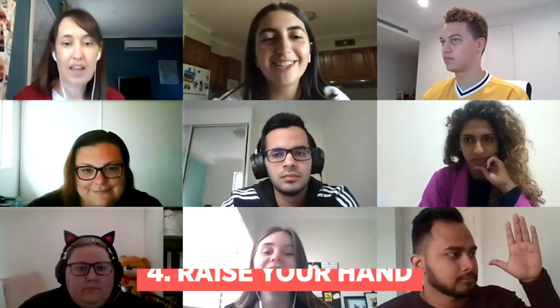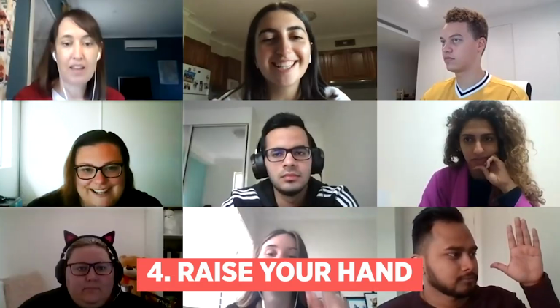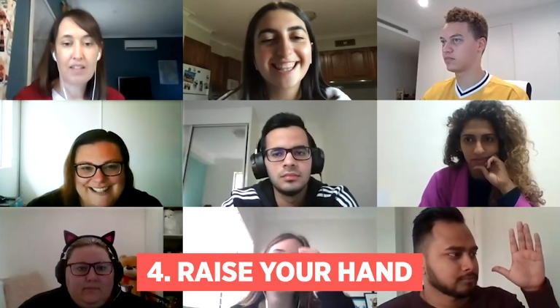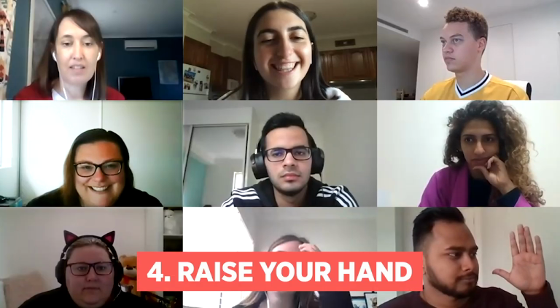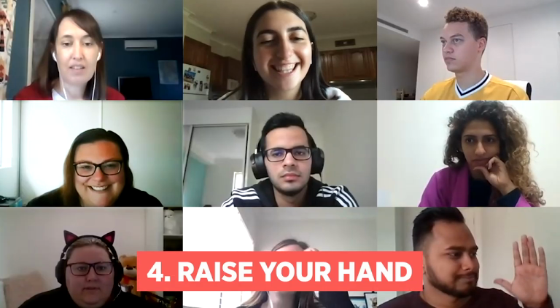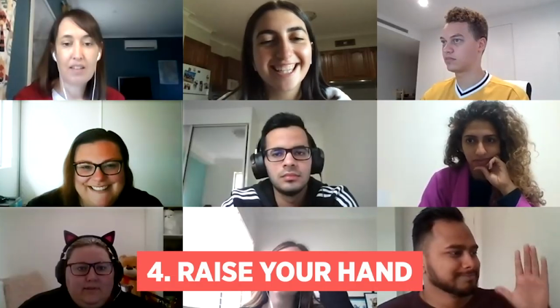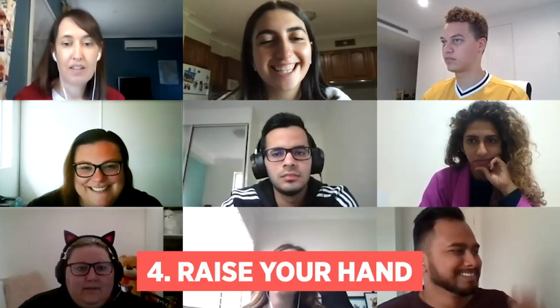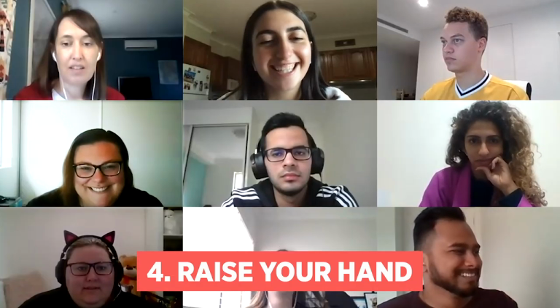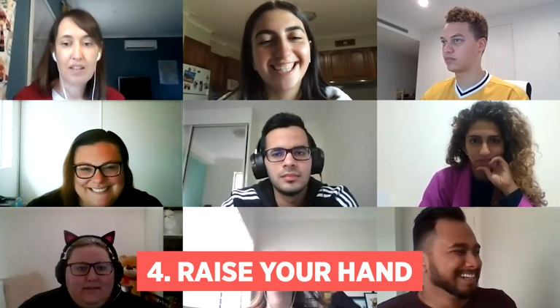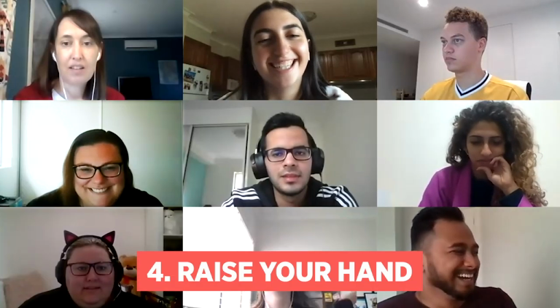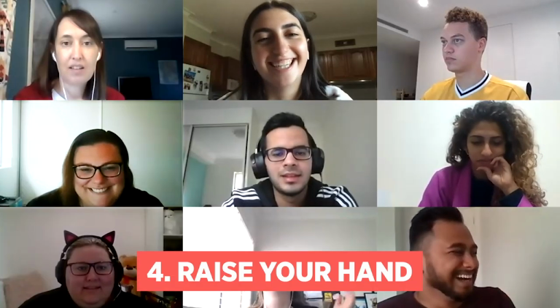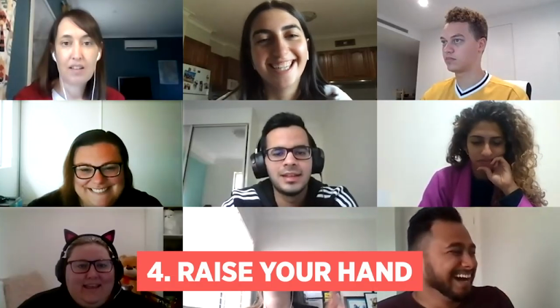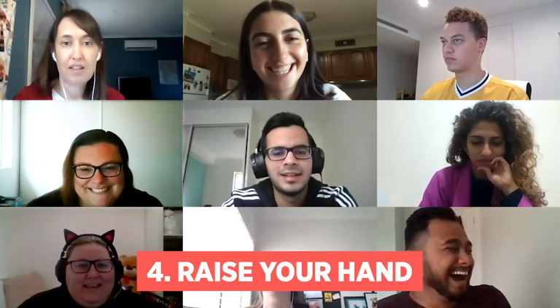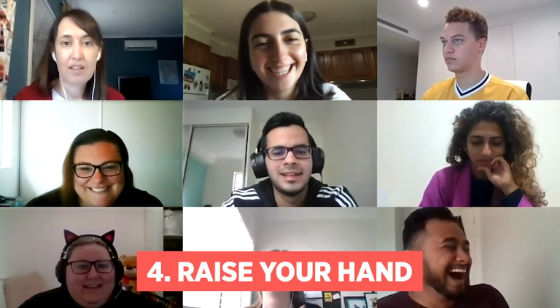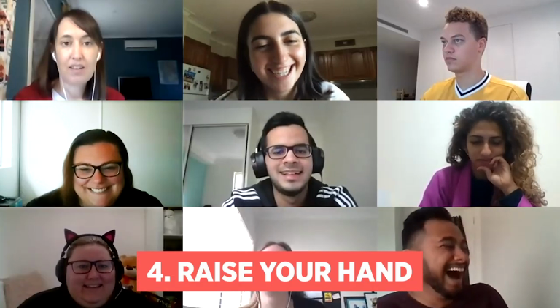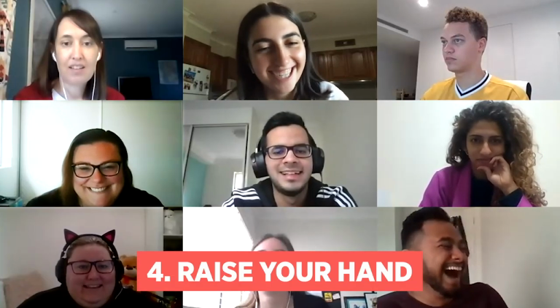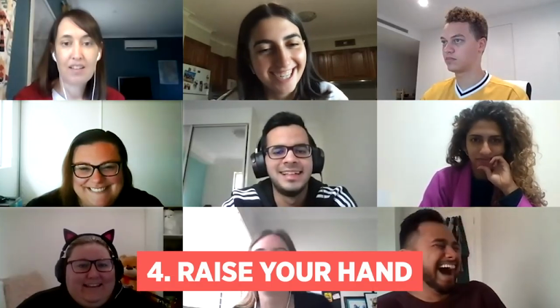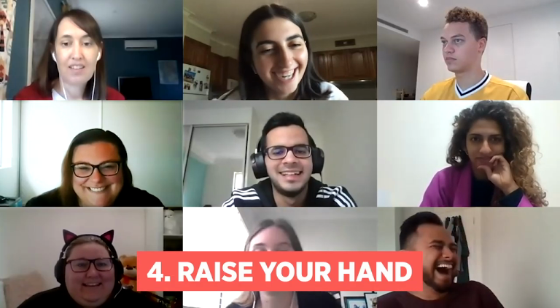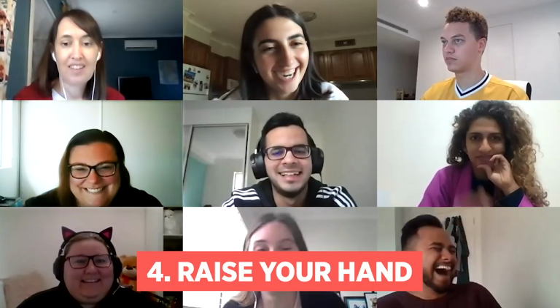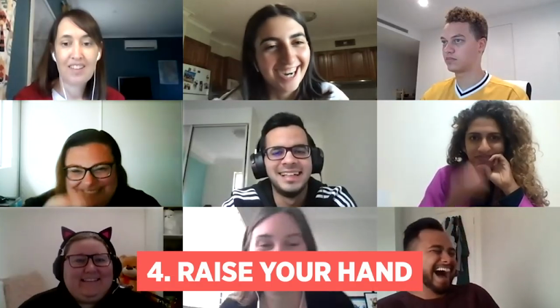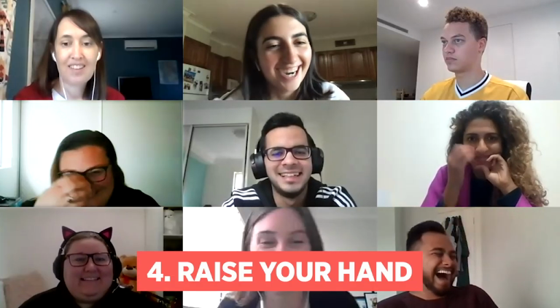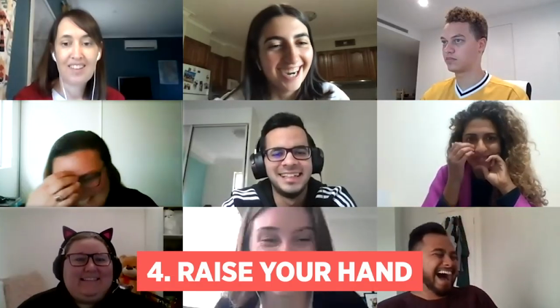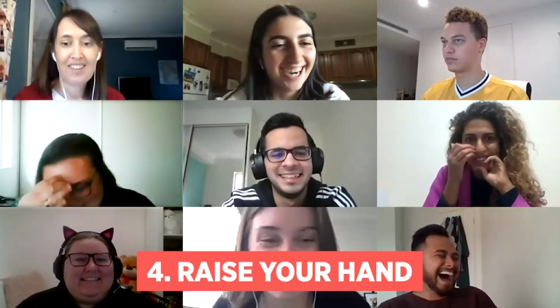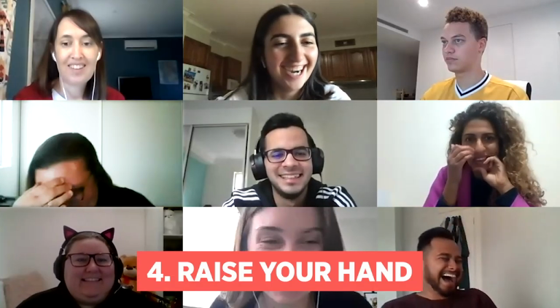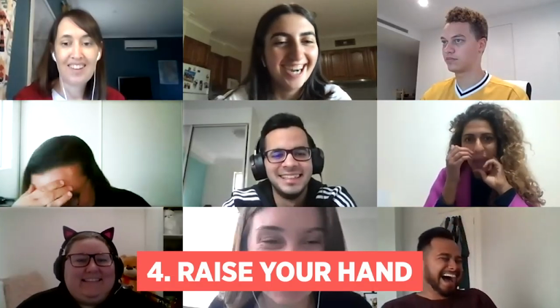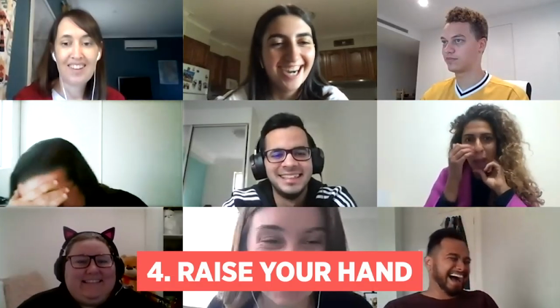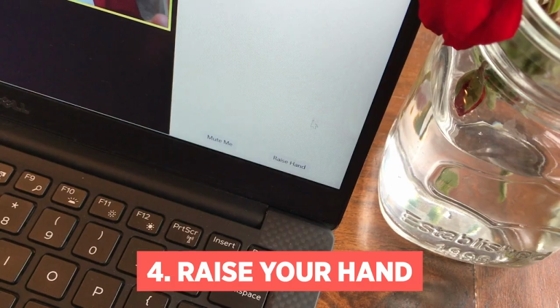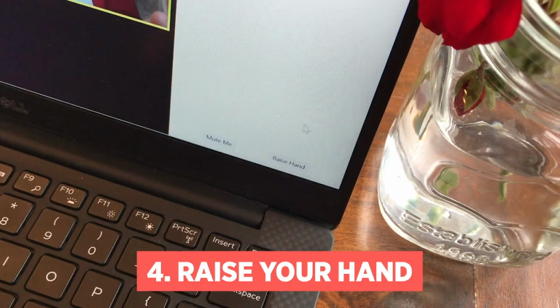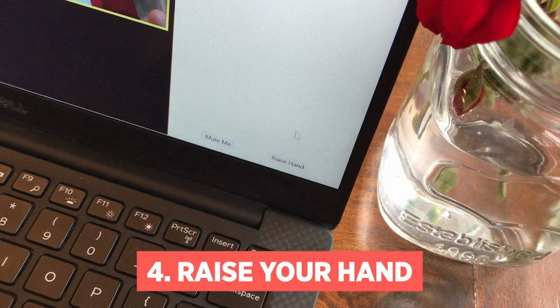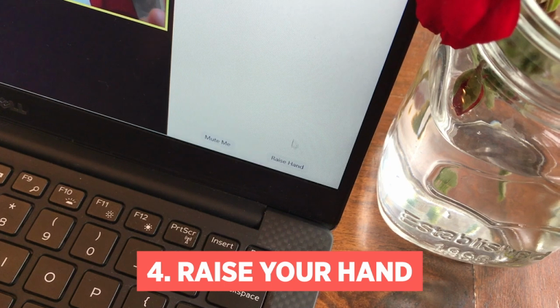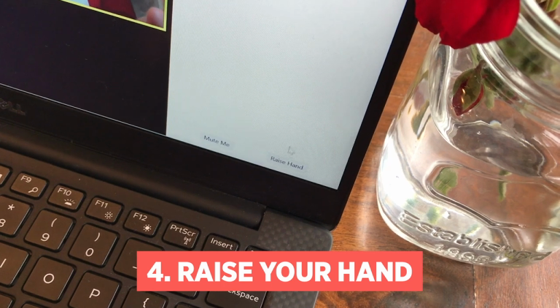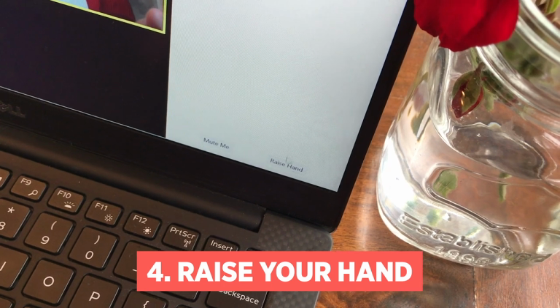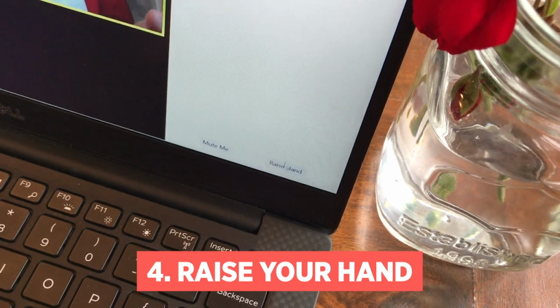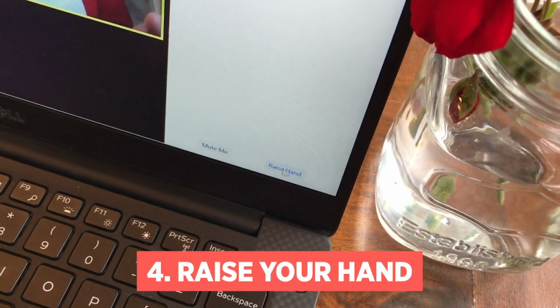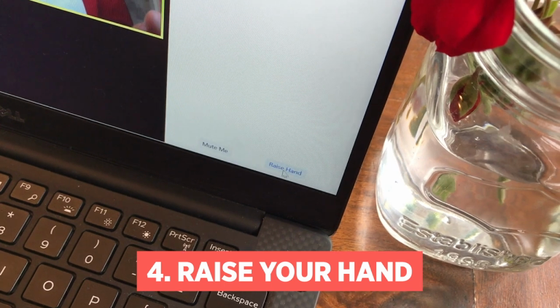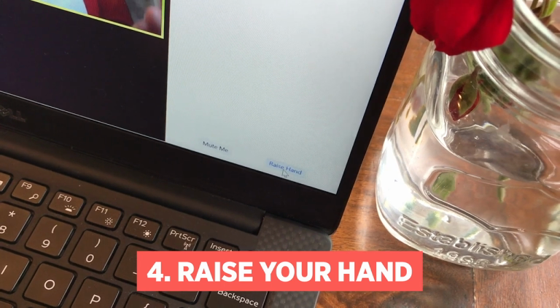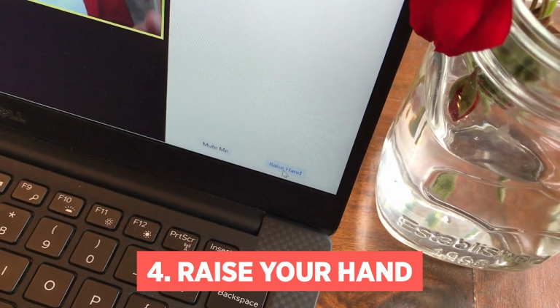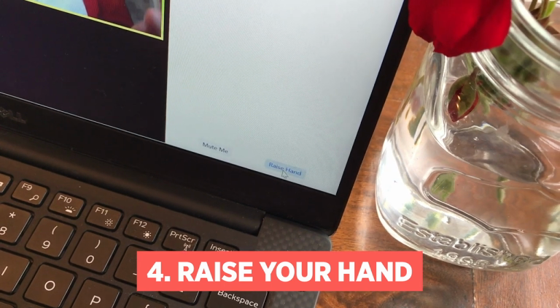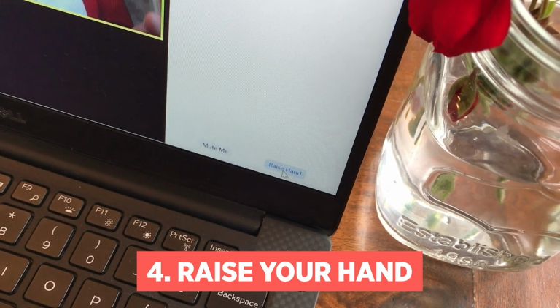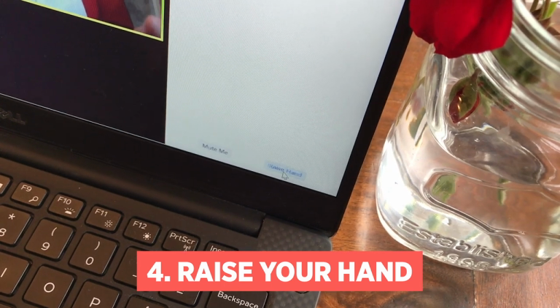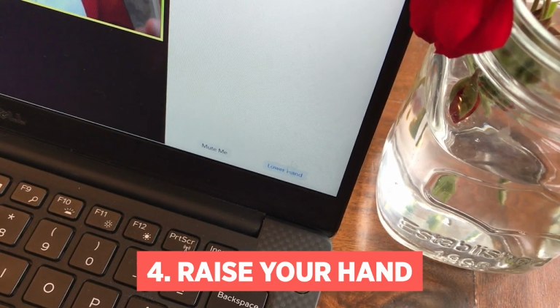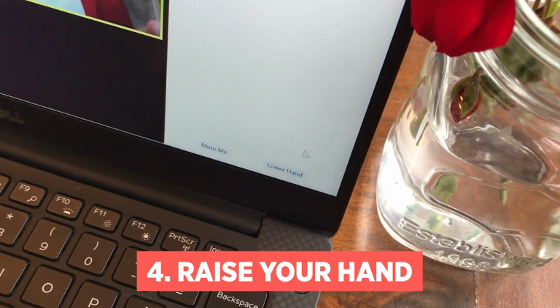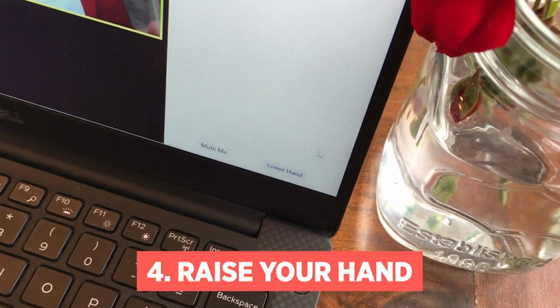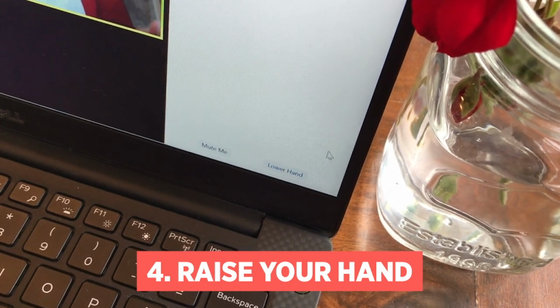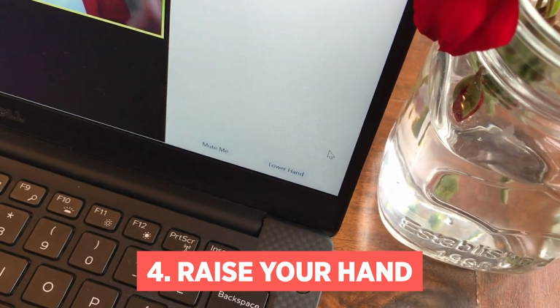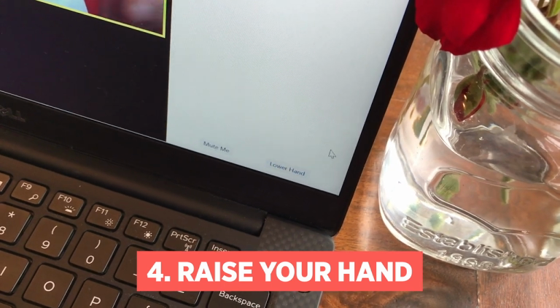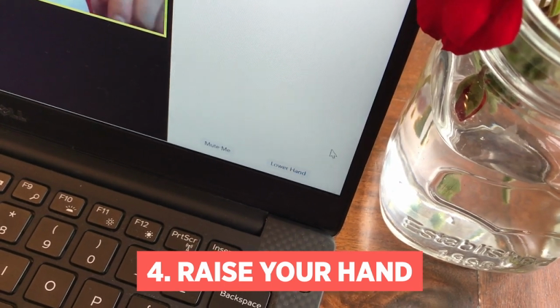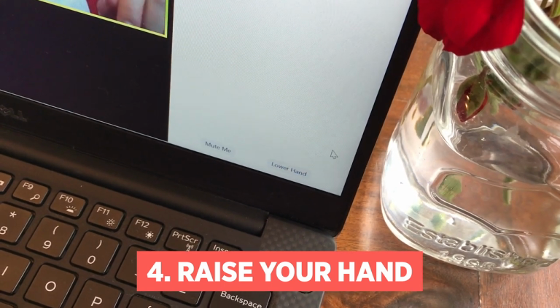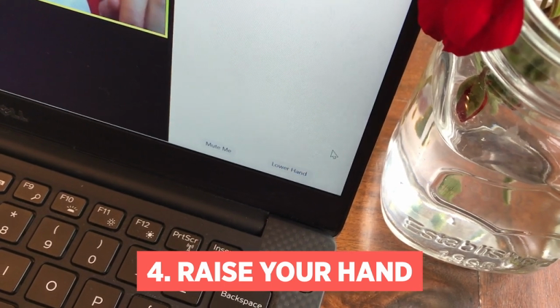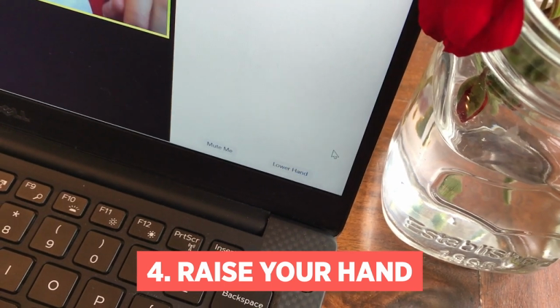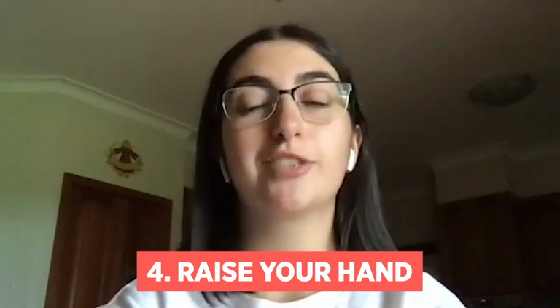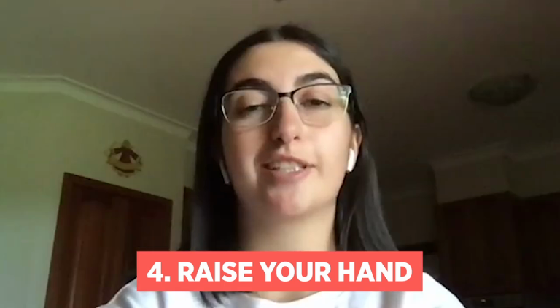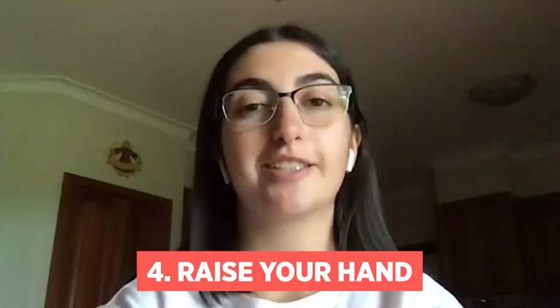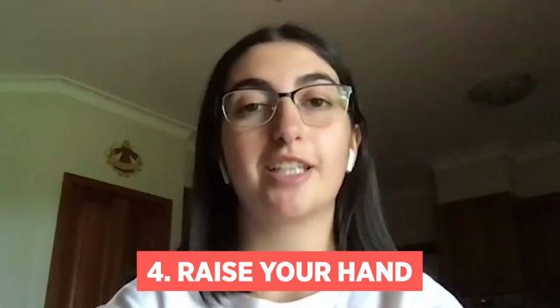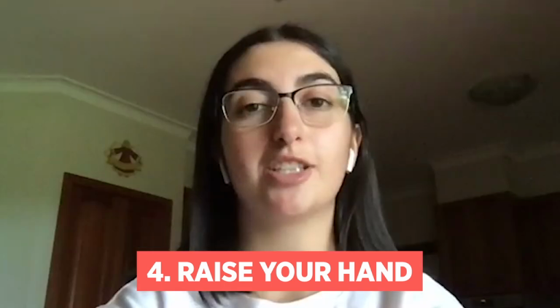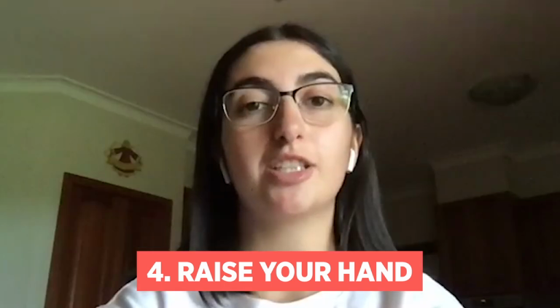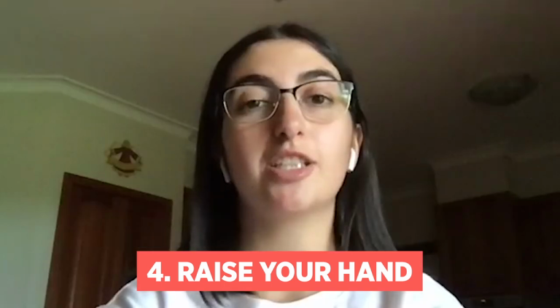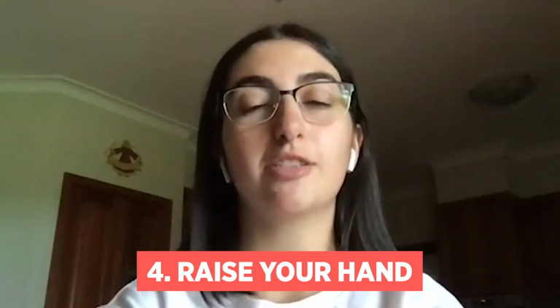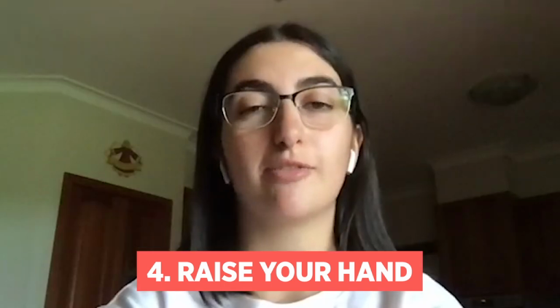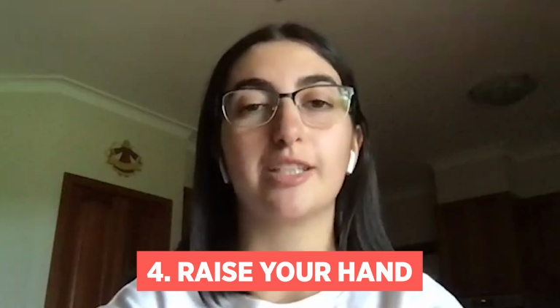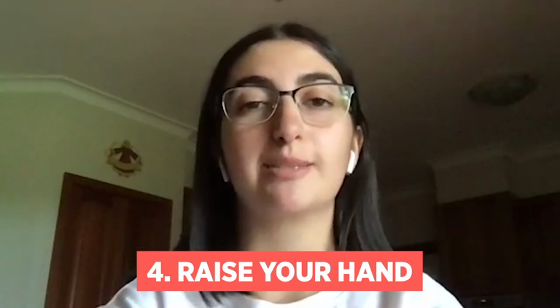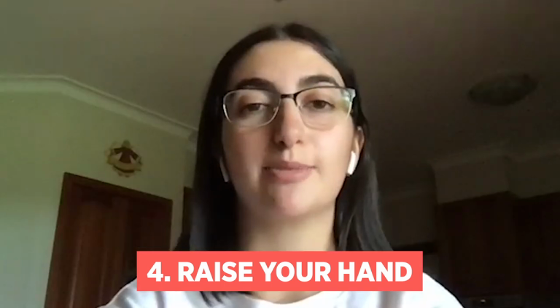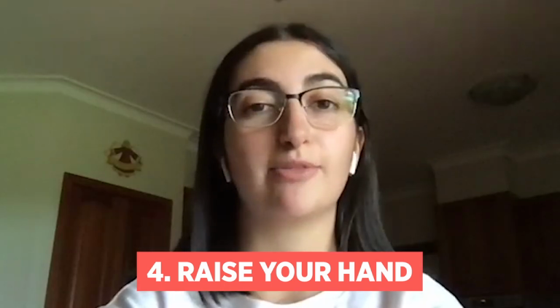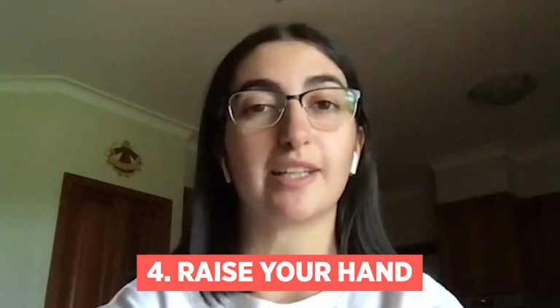Number four: in group discussions, use the raise your hand feature and wait your turn so the session can run smoothly.